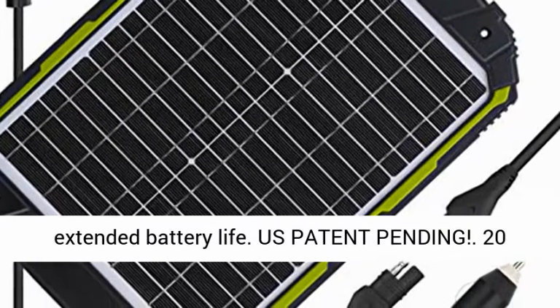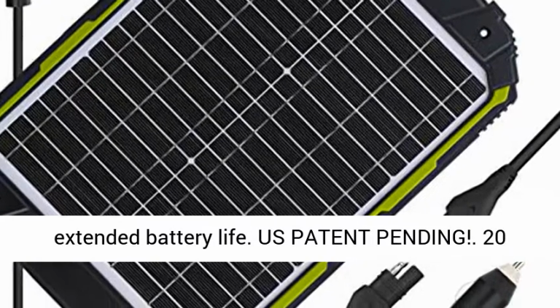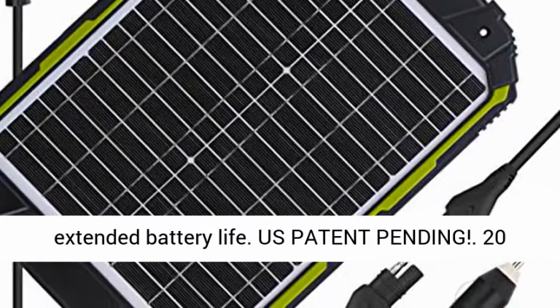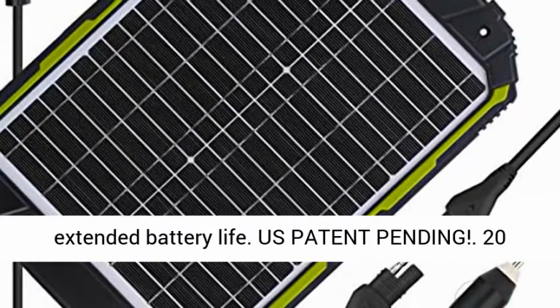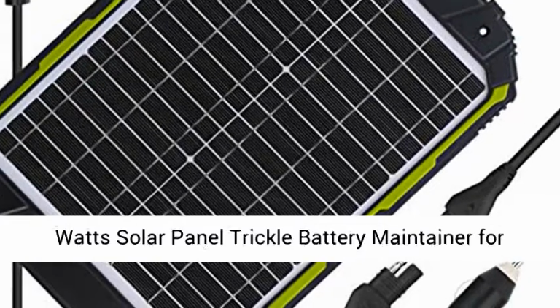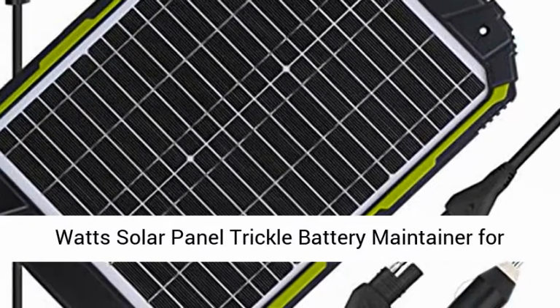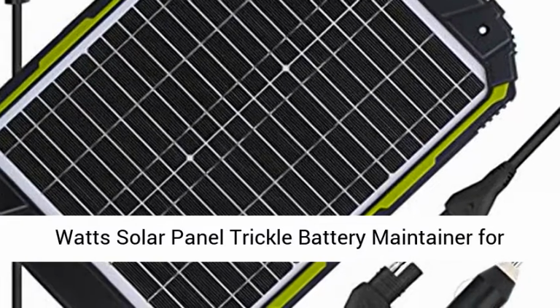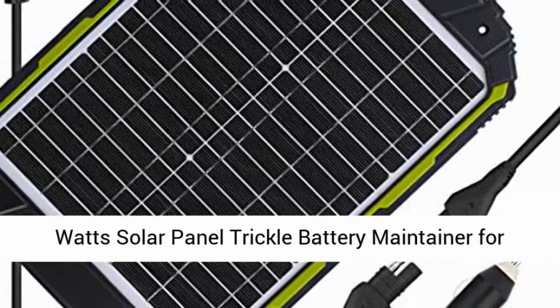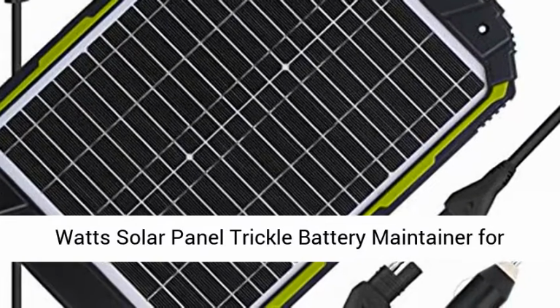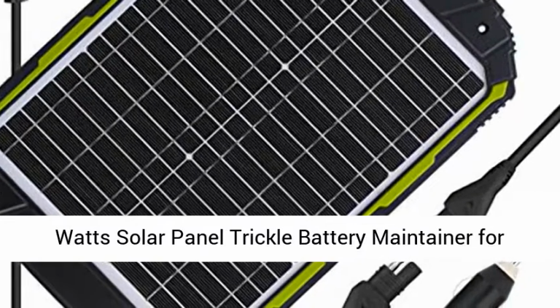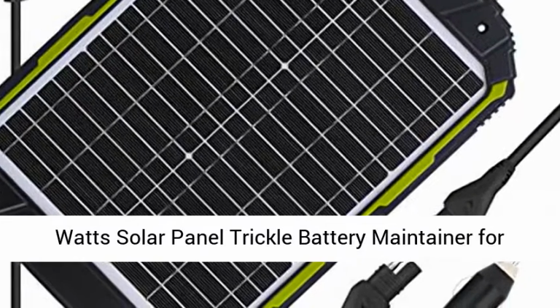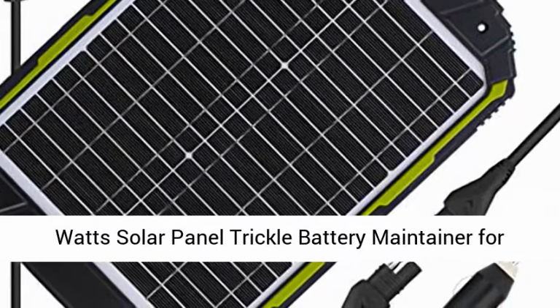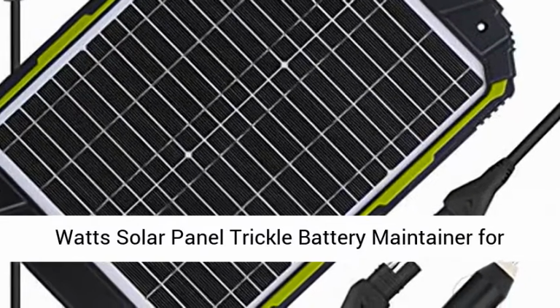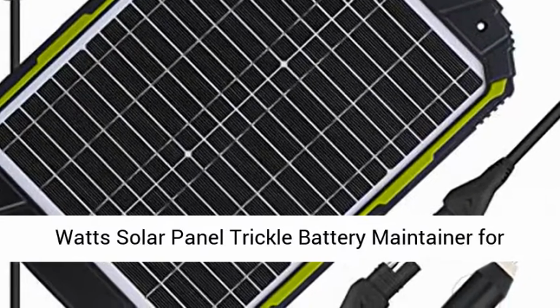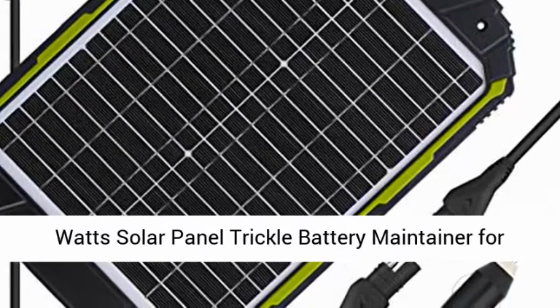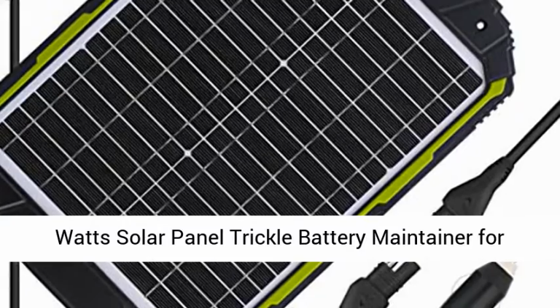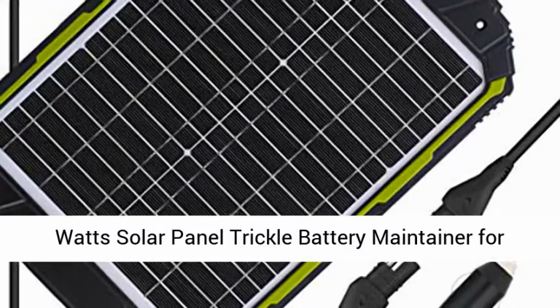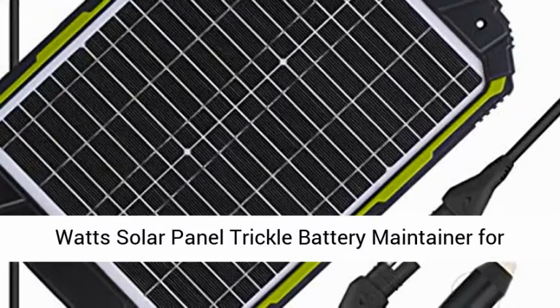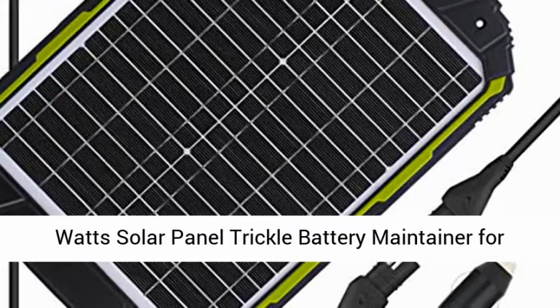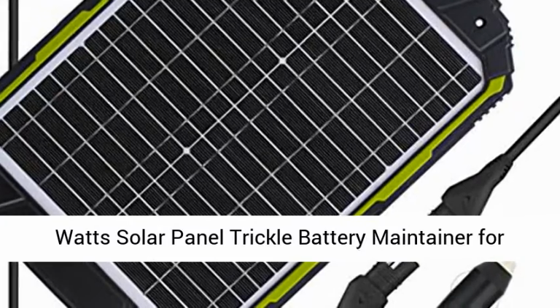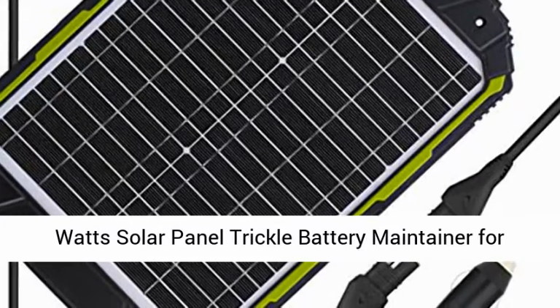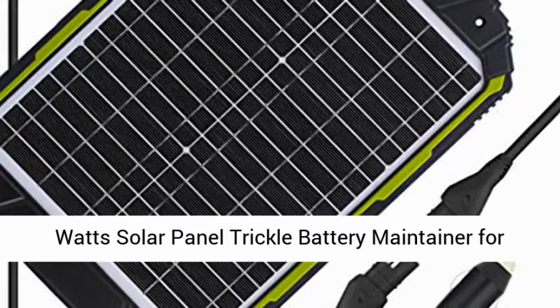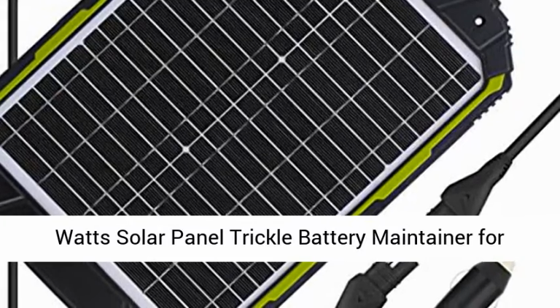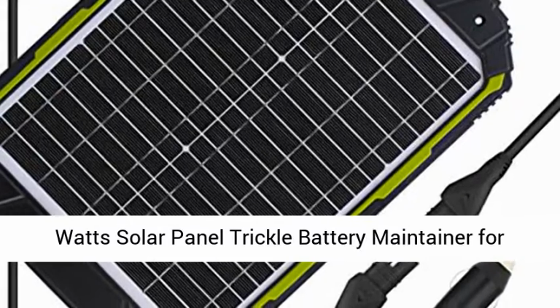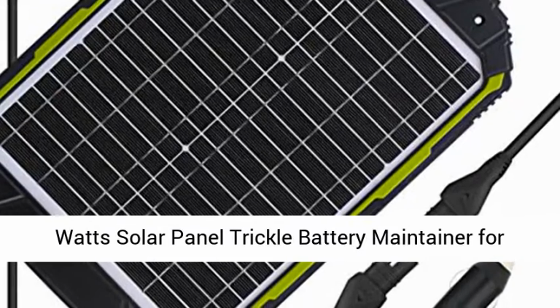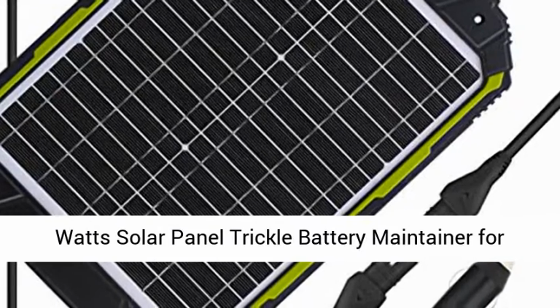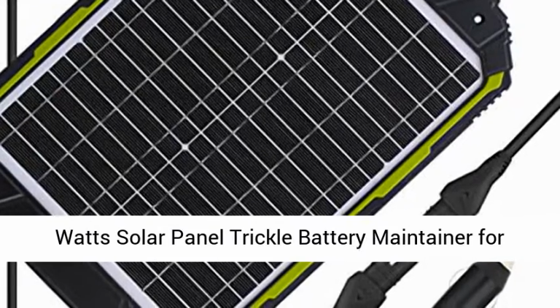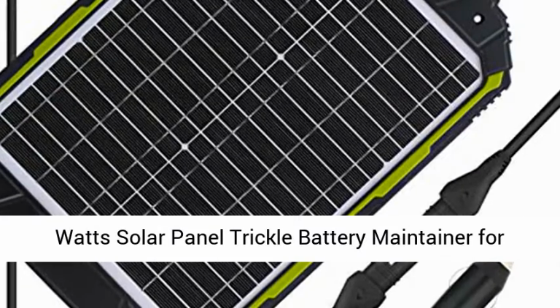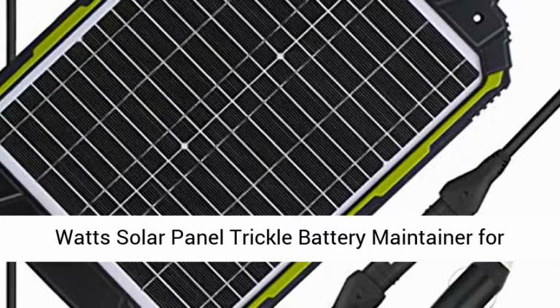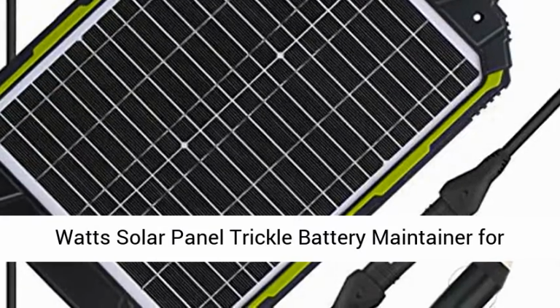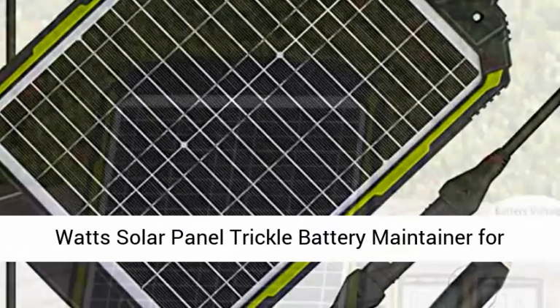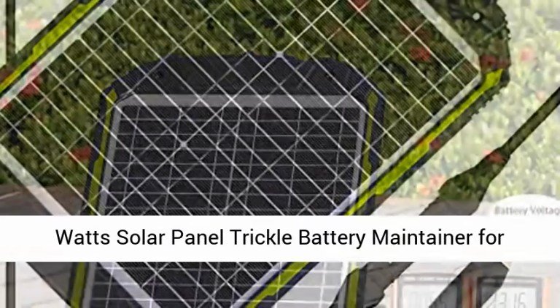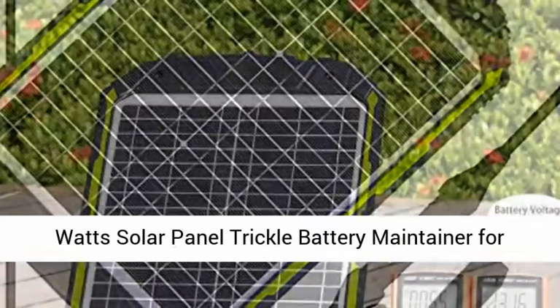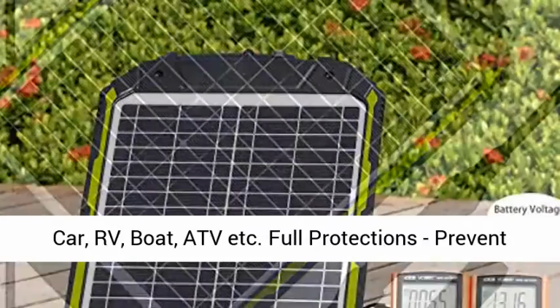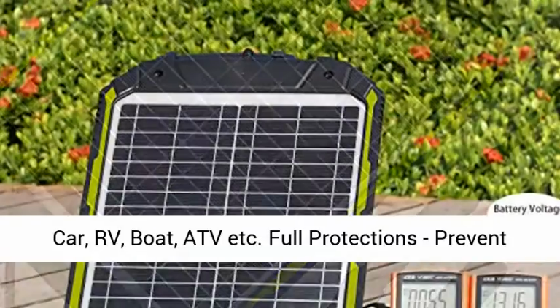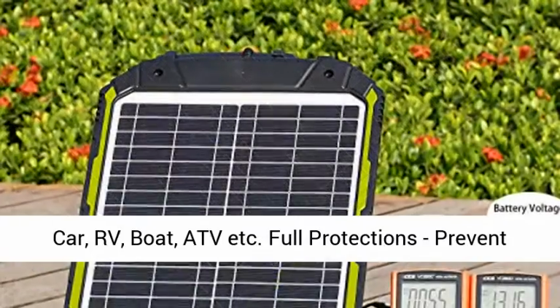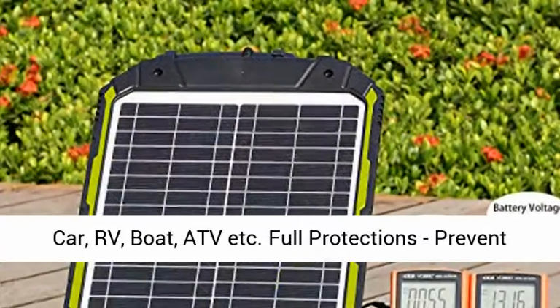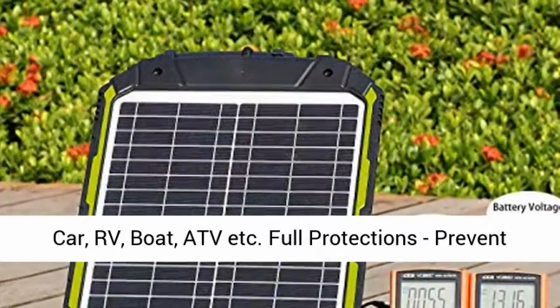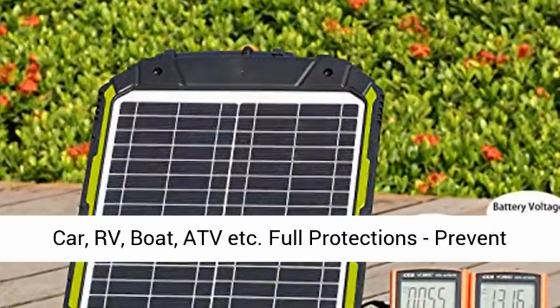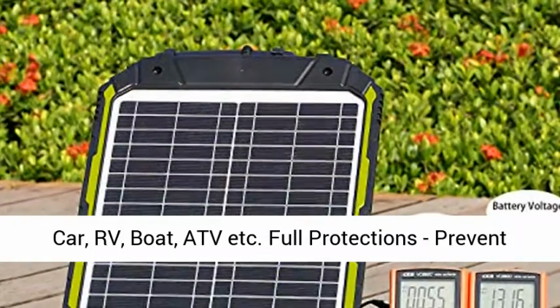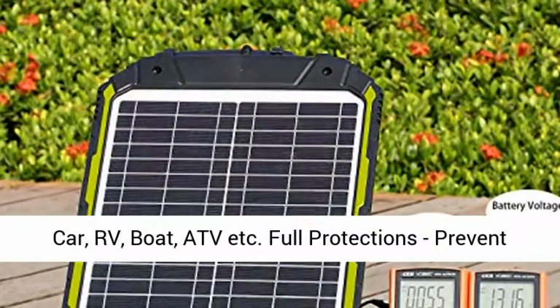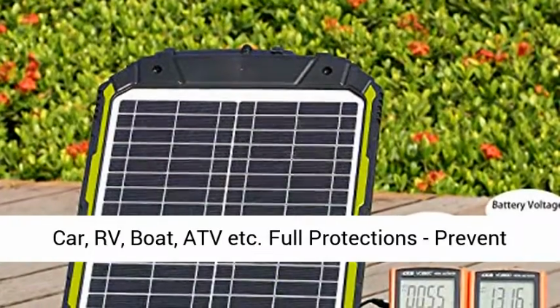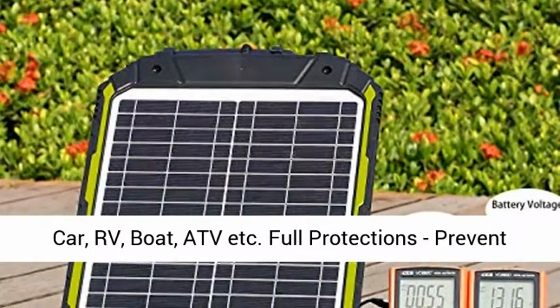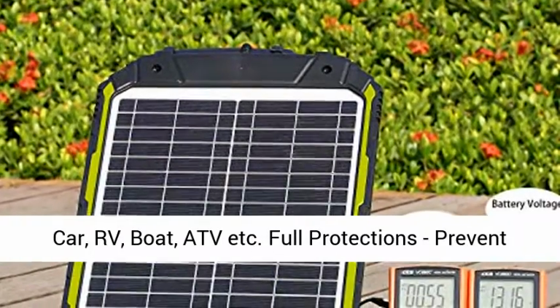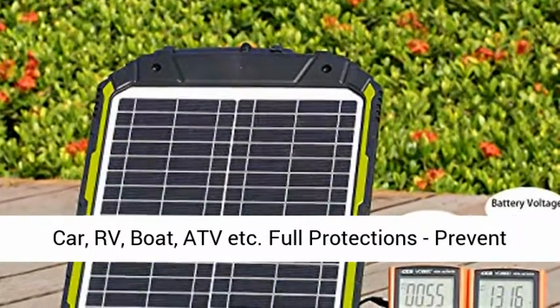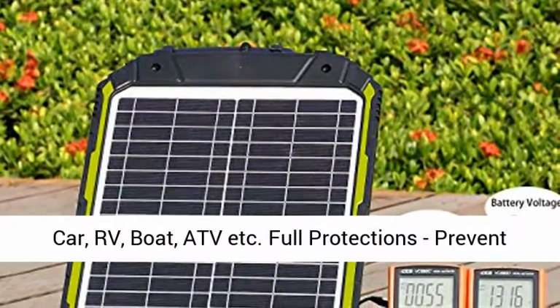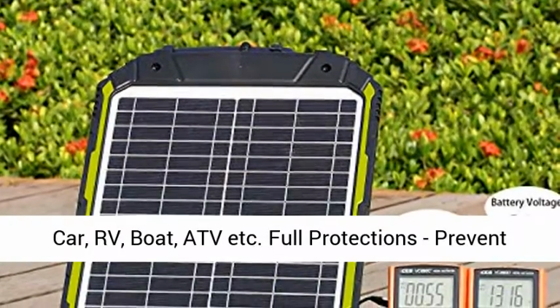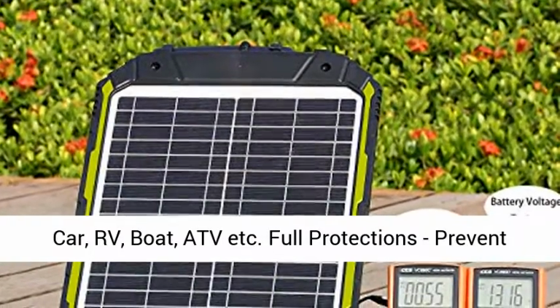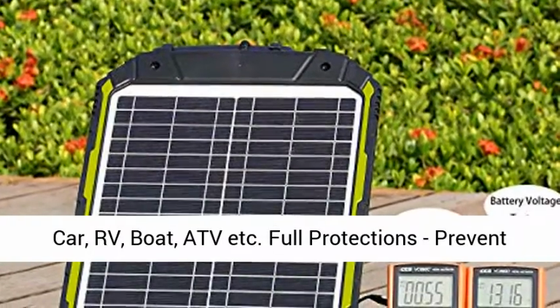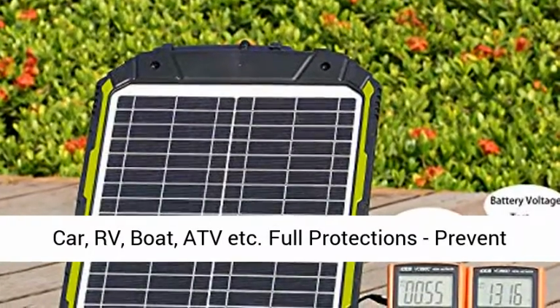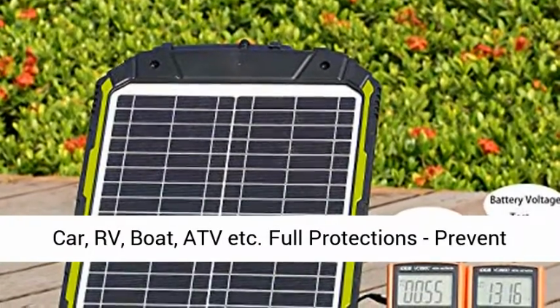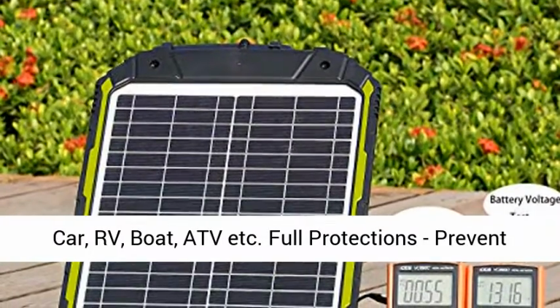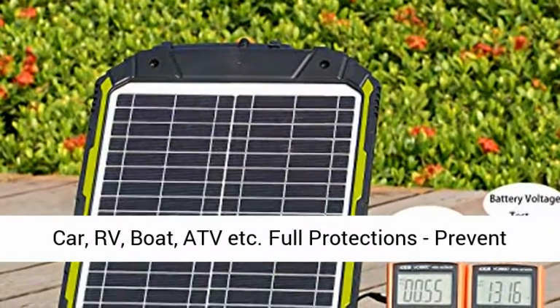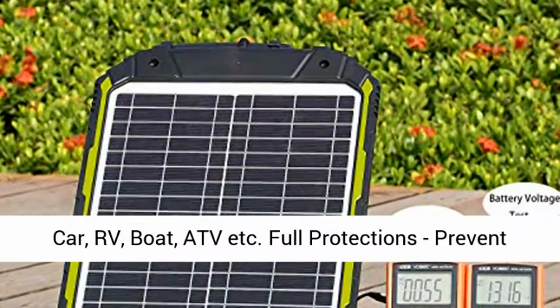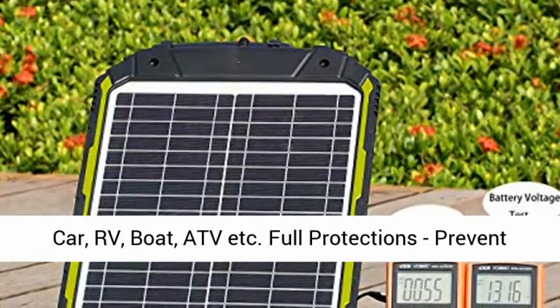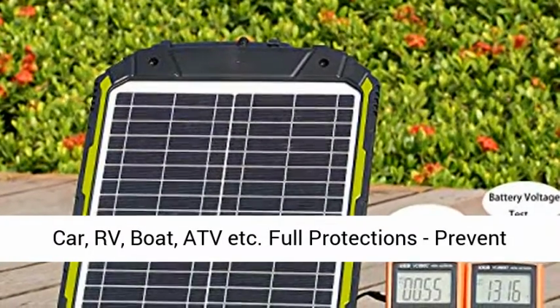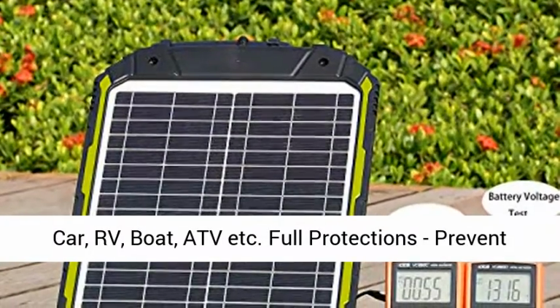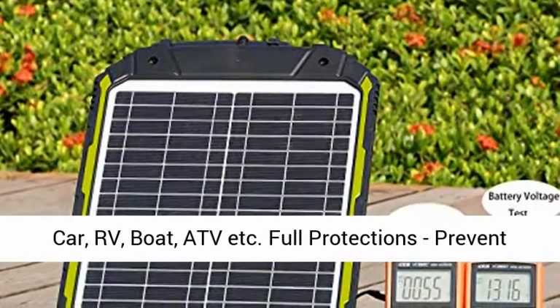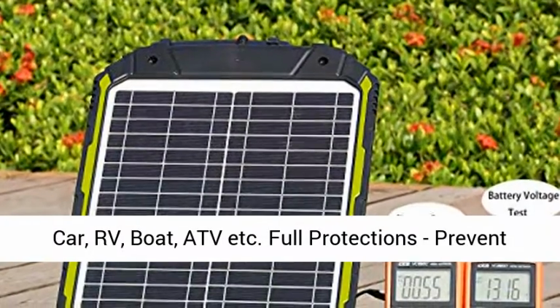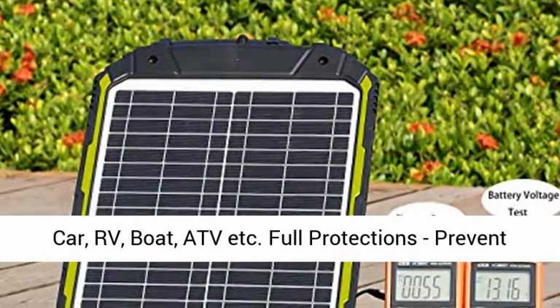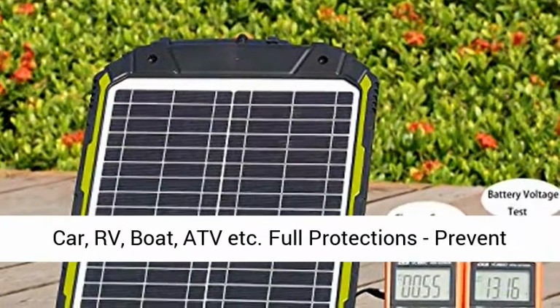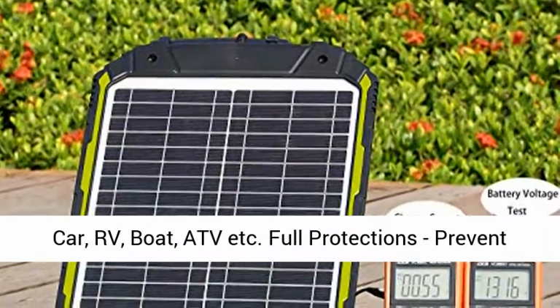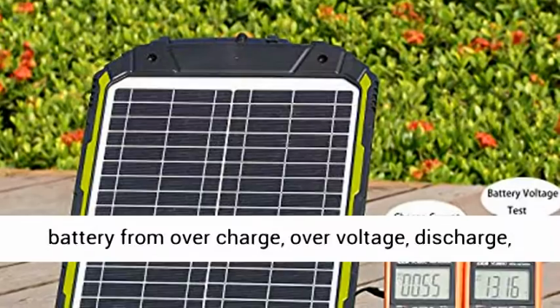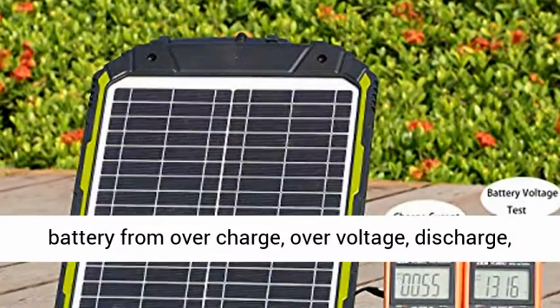U.S. Patent Pending. 20W Solar Panel Trickle Battery Maintainer for Car, RV, Boat, ATV, and more.